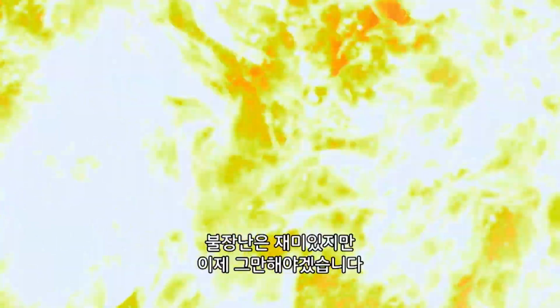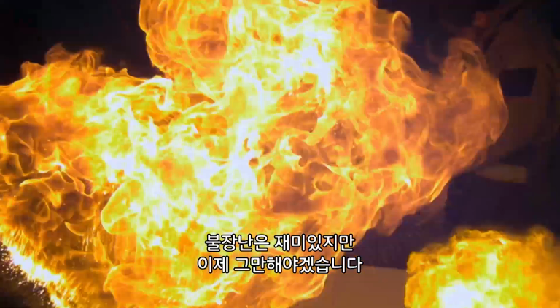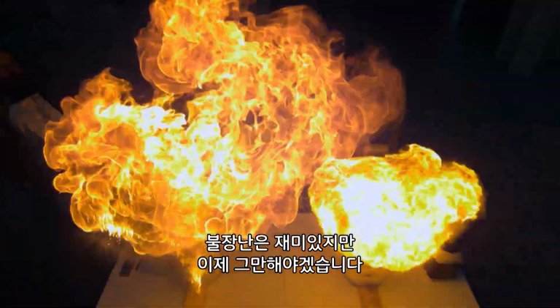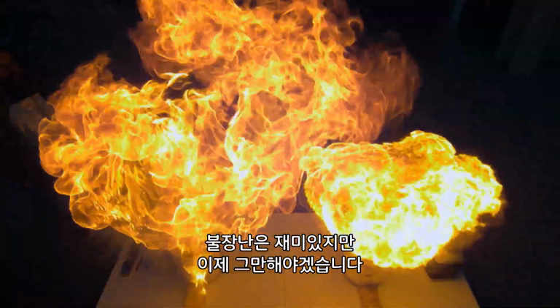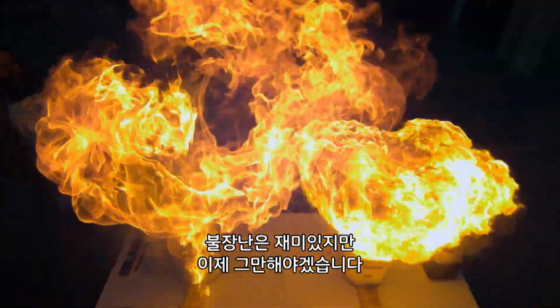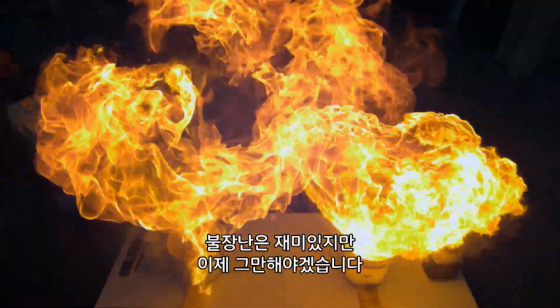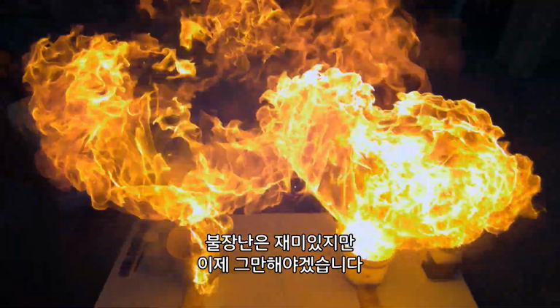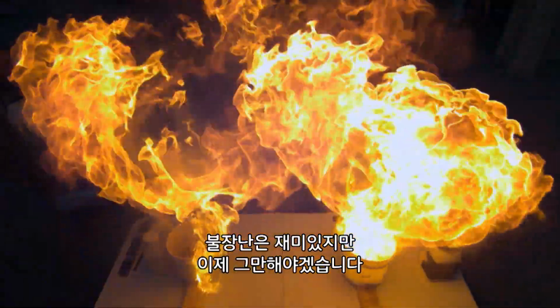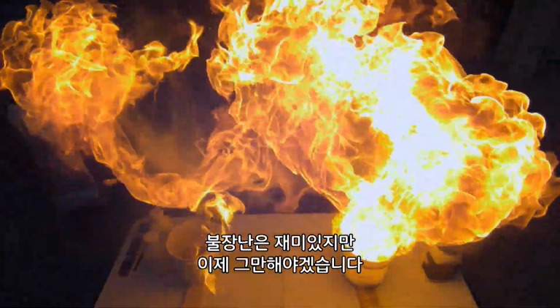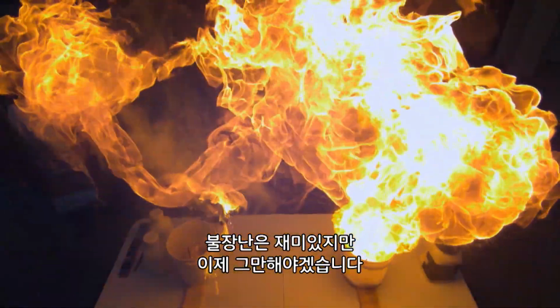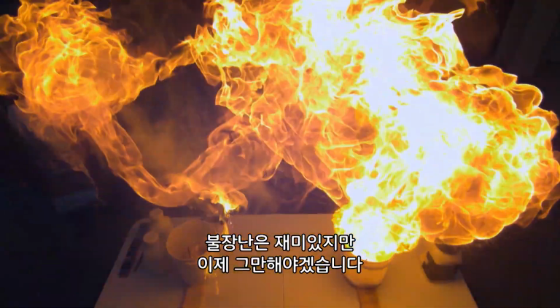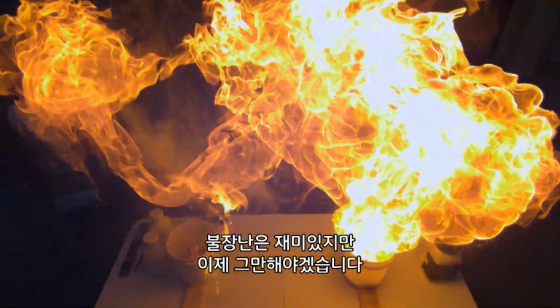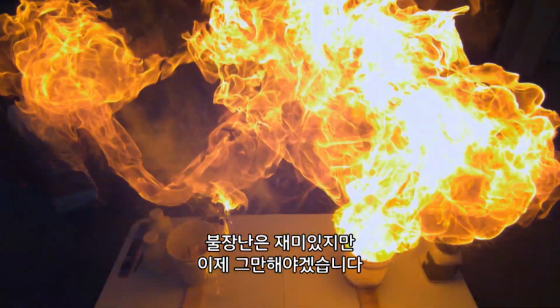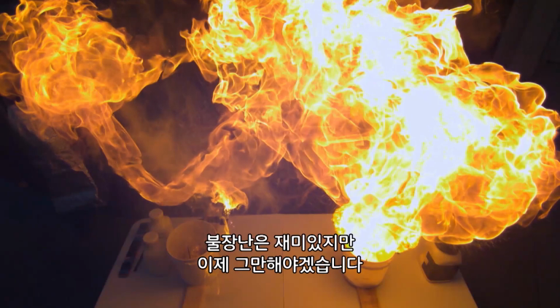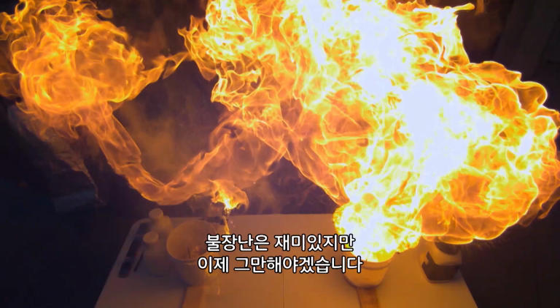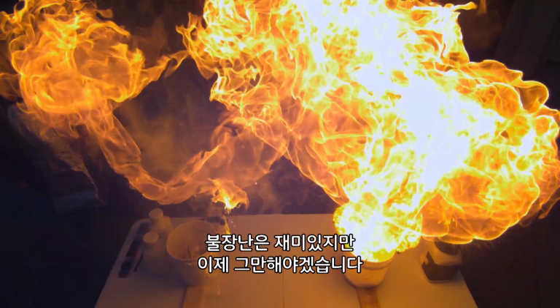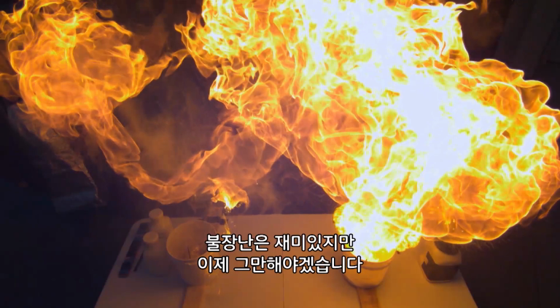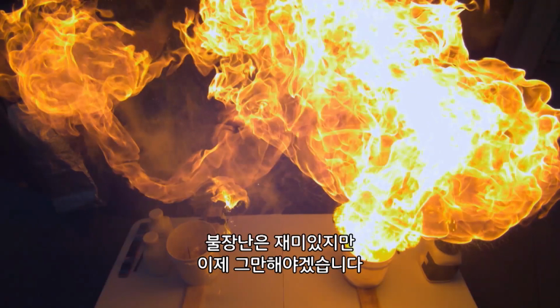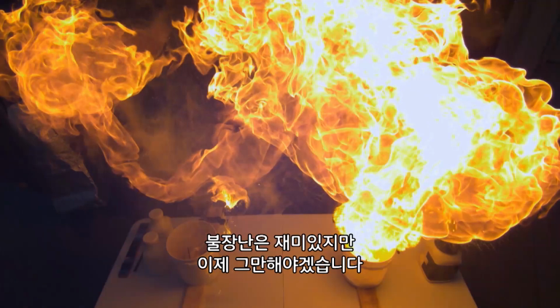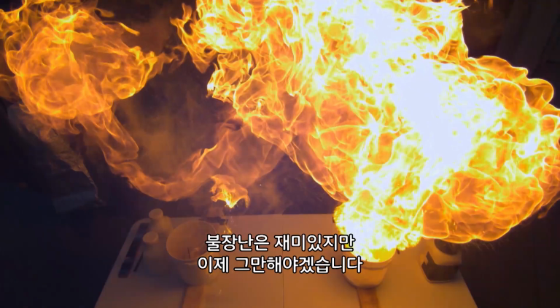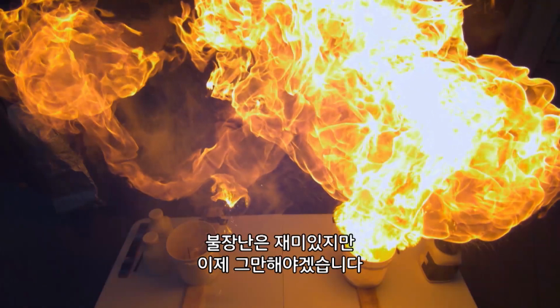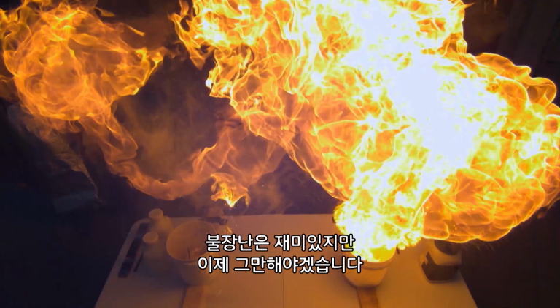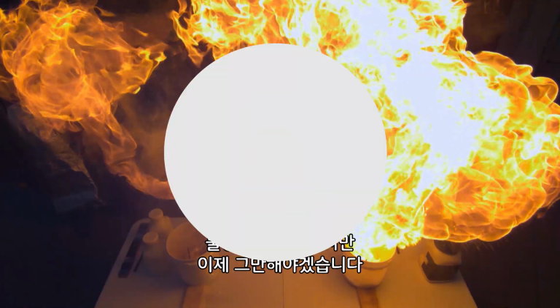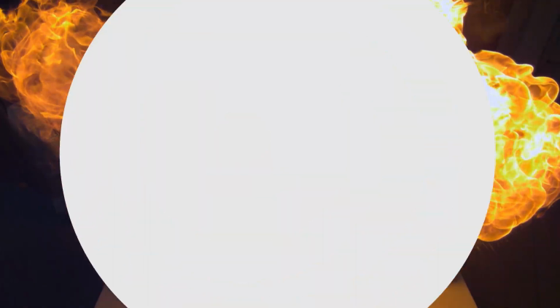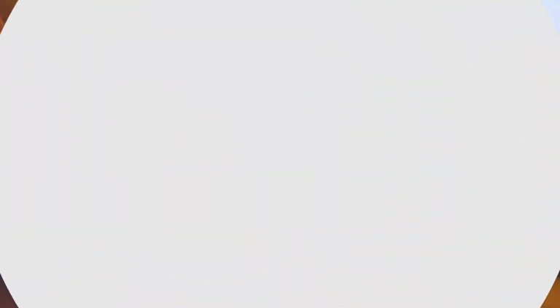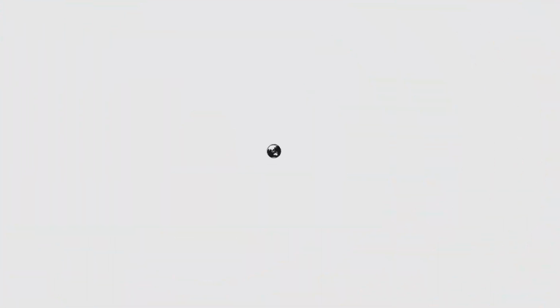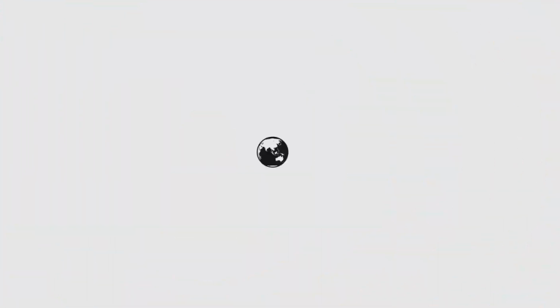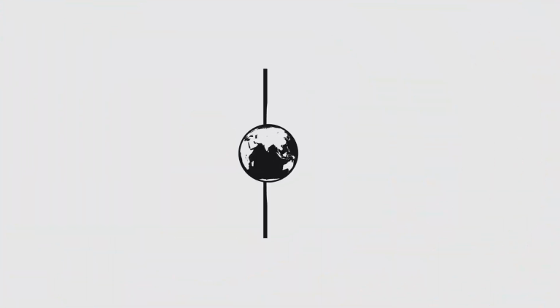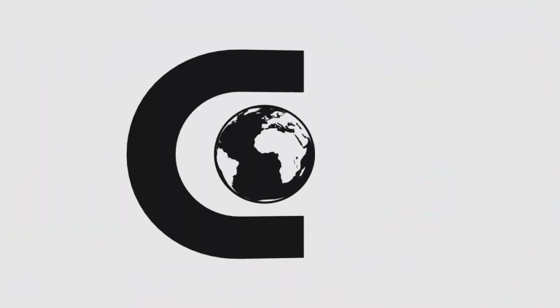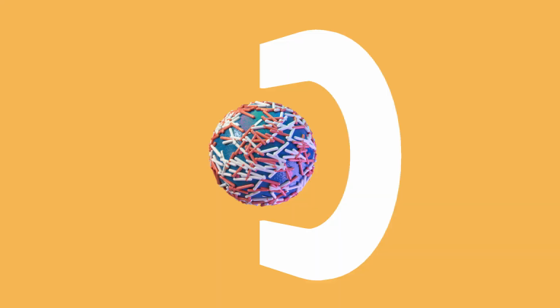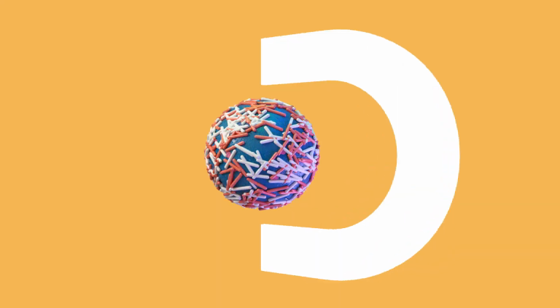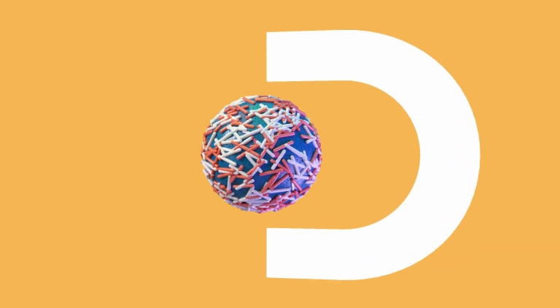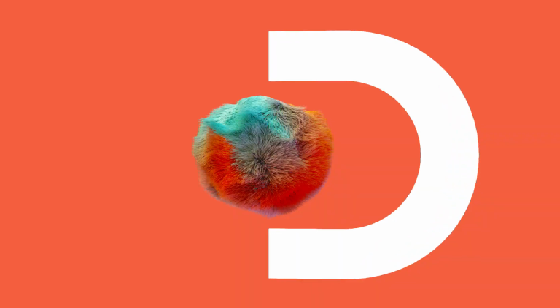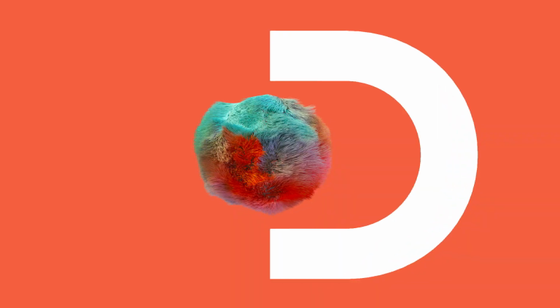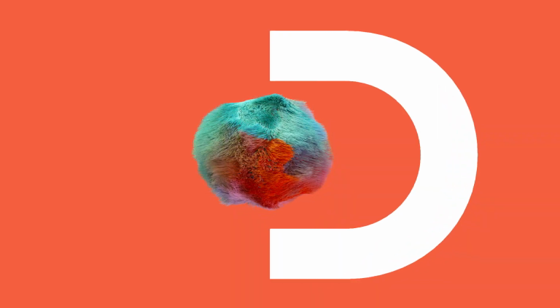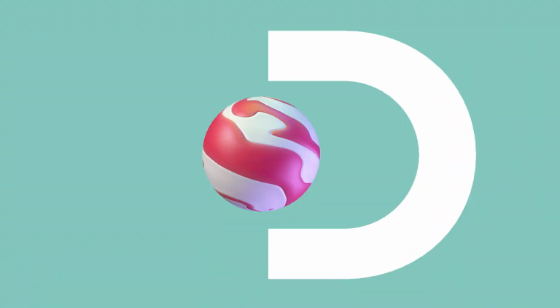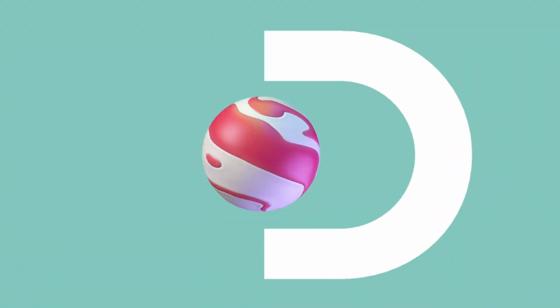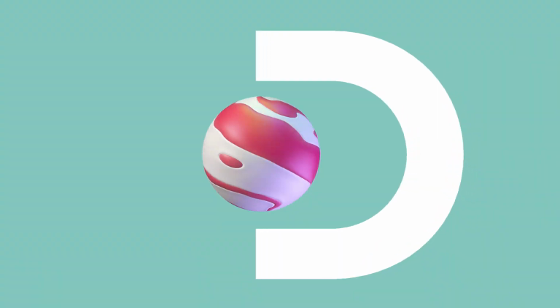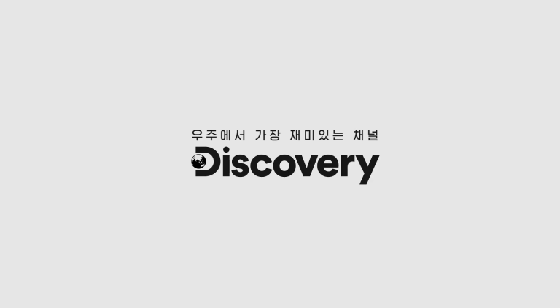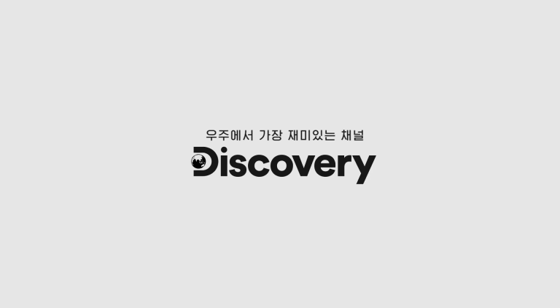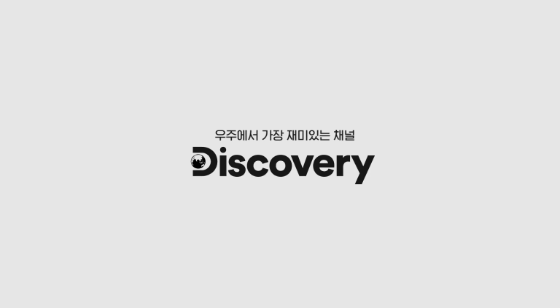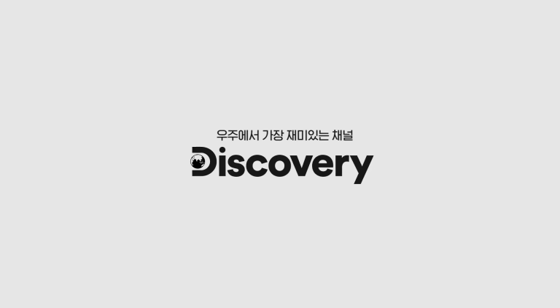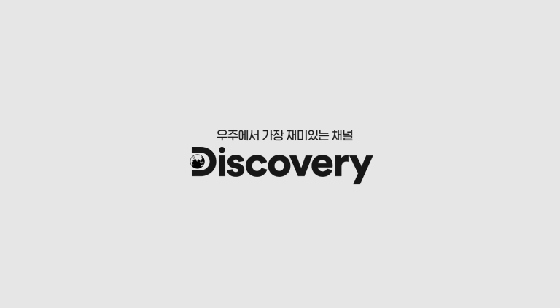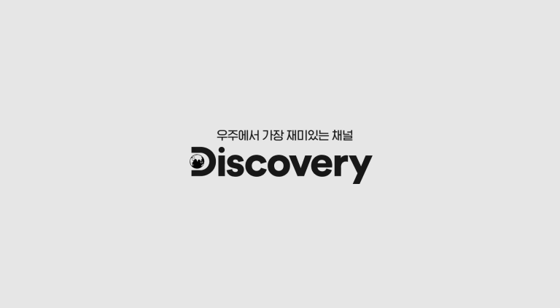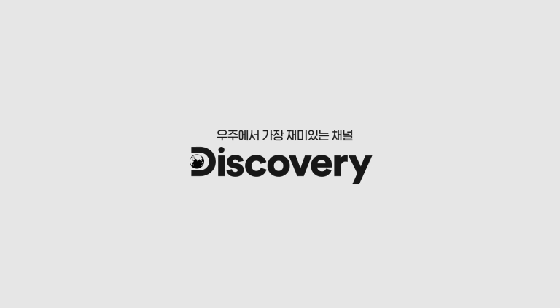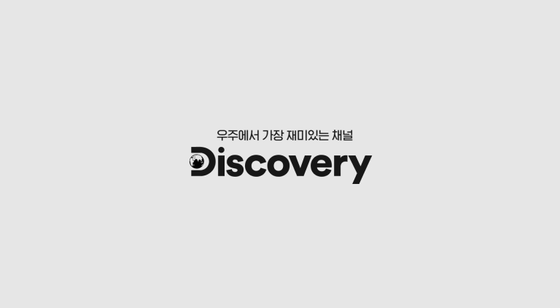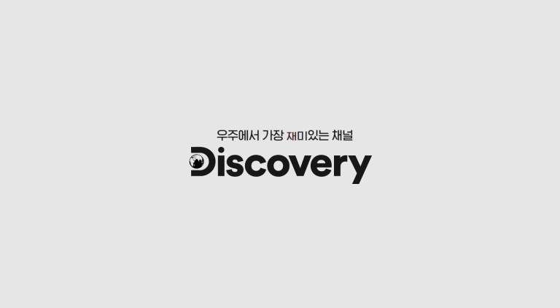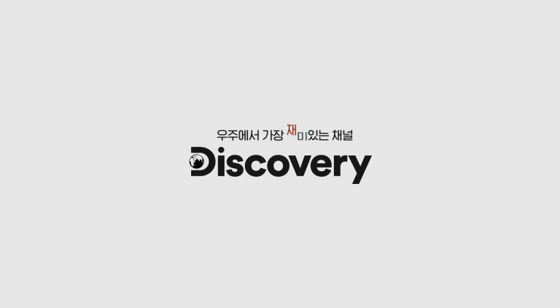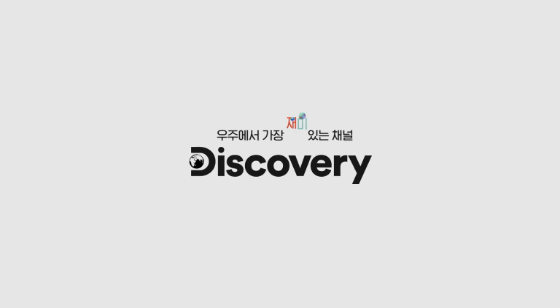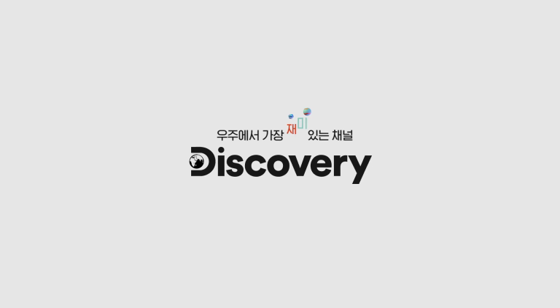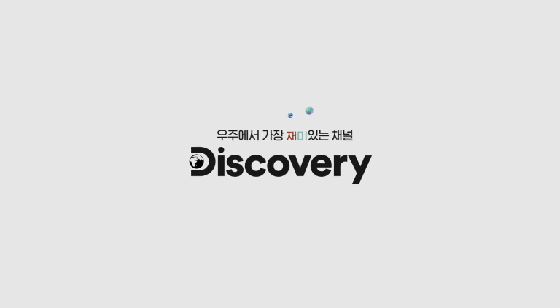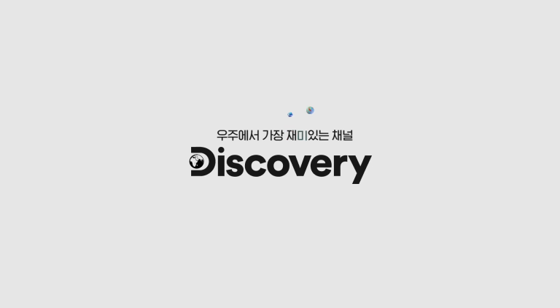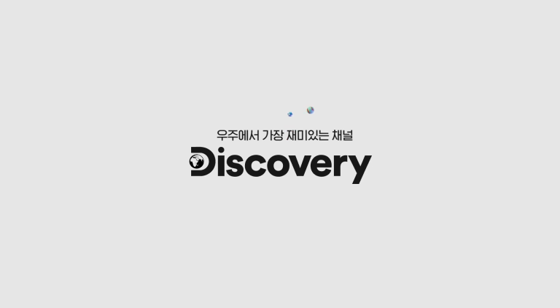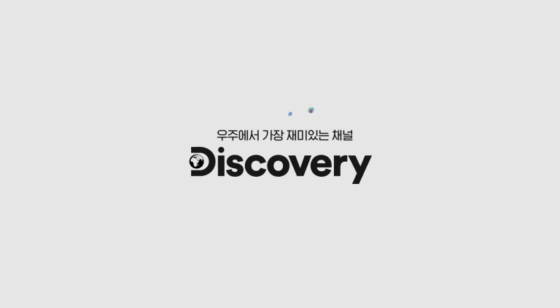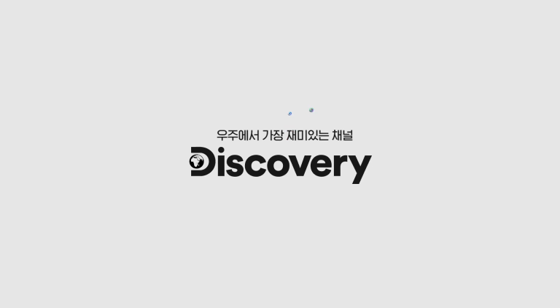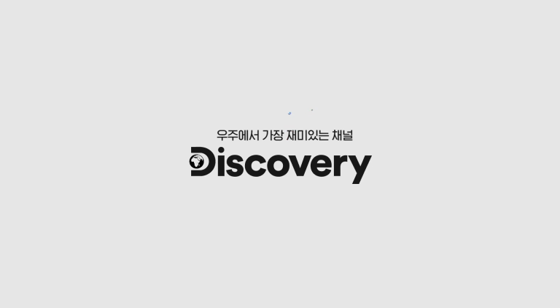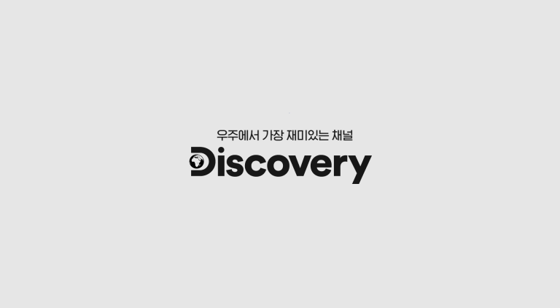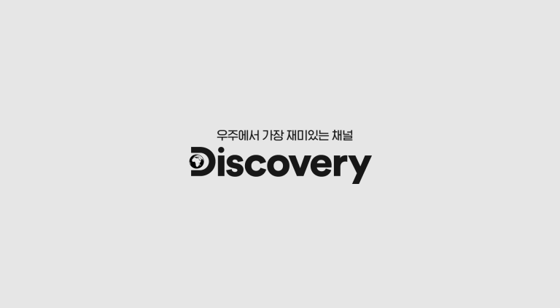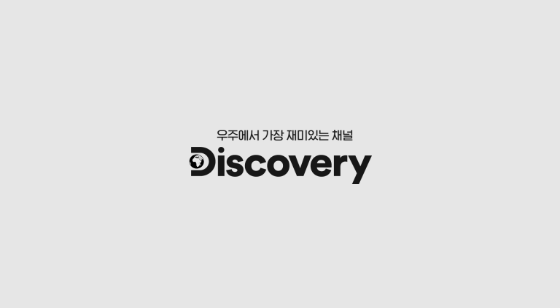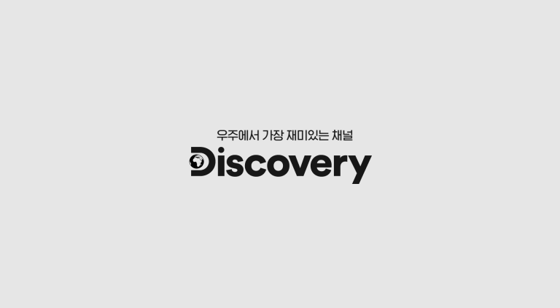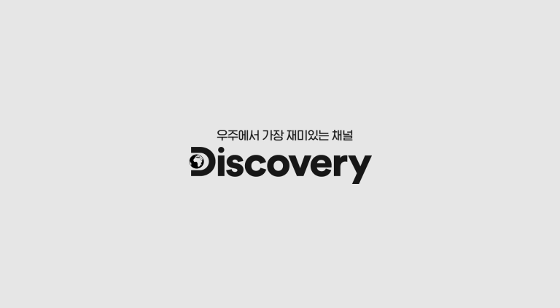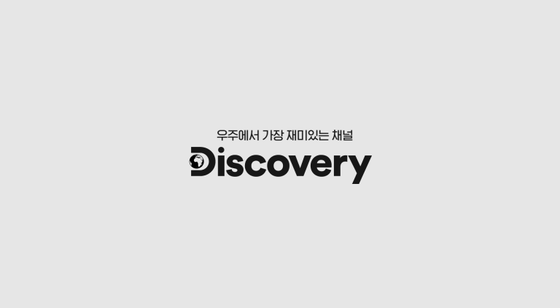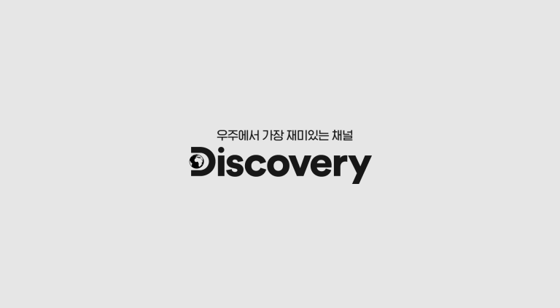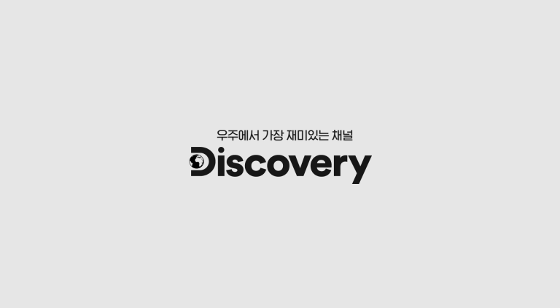Playing with fire is fun, but it's time to cool off. The most interesting channel in the world — Discovery.